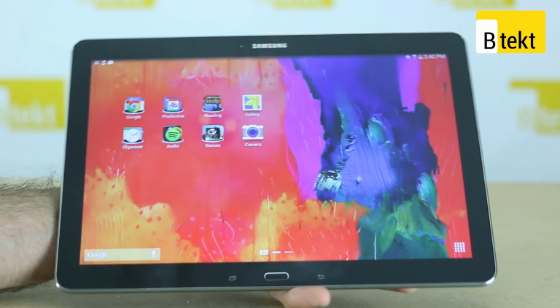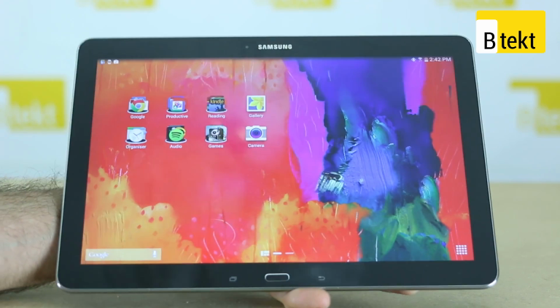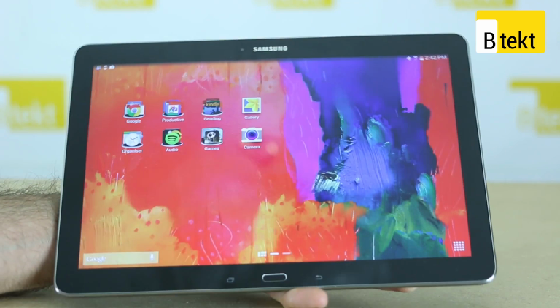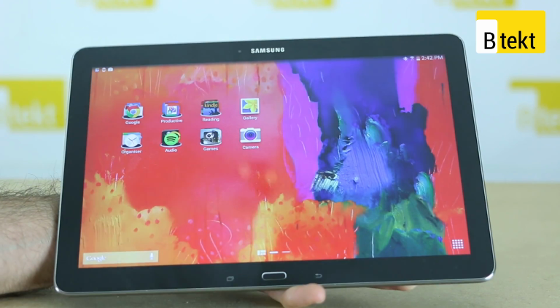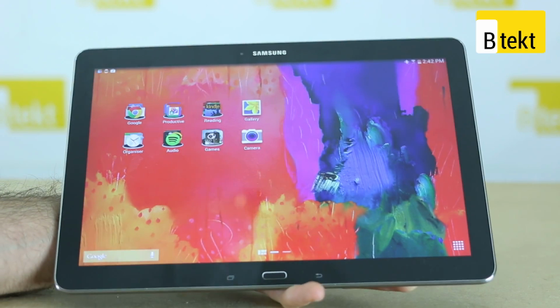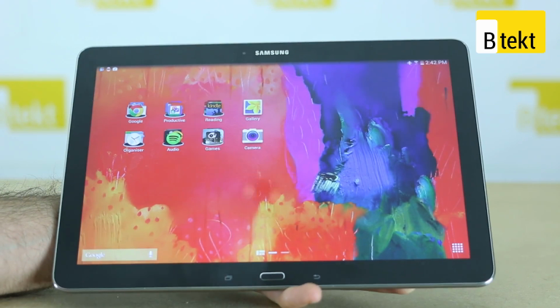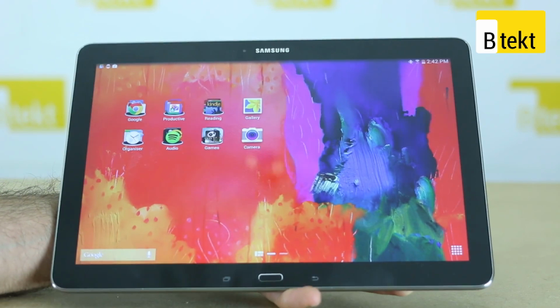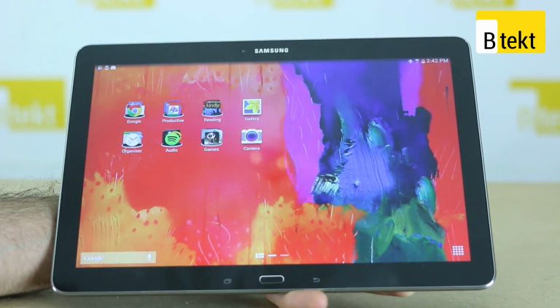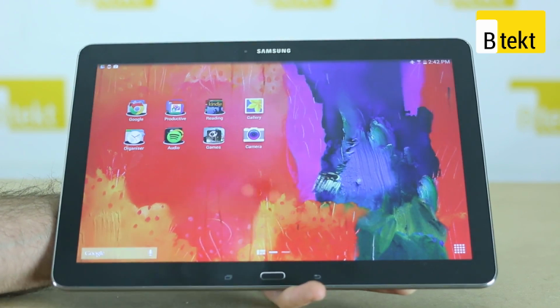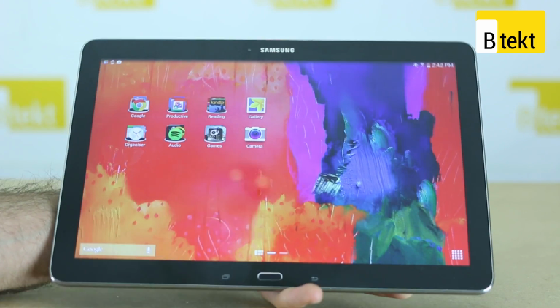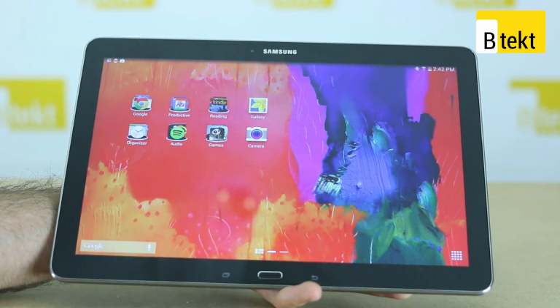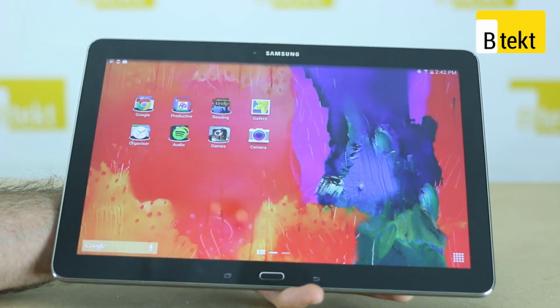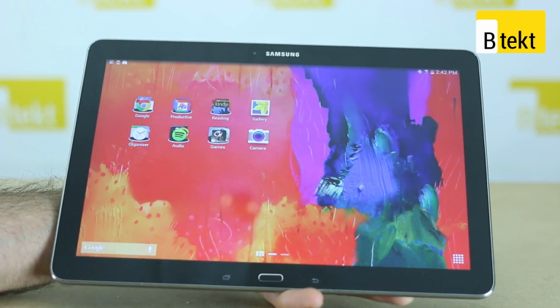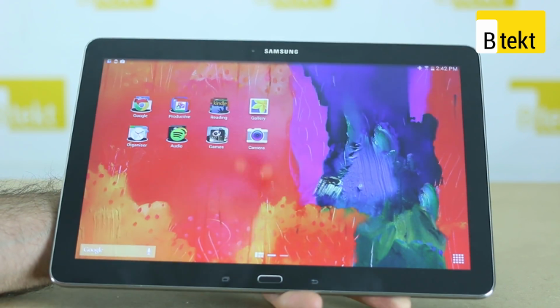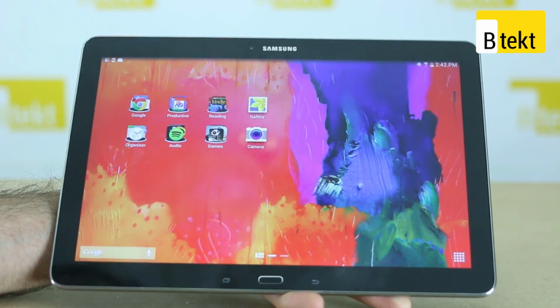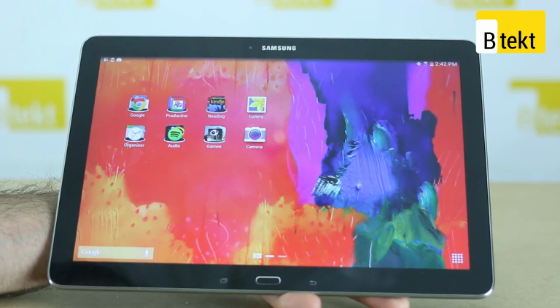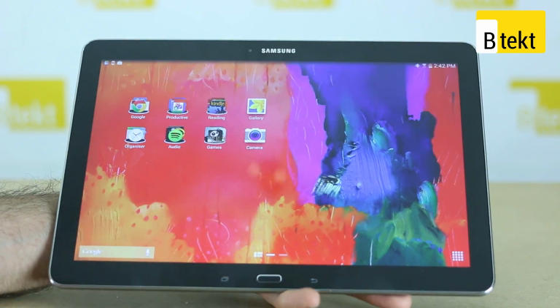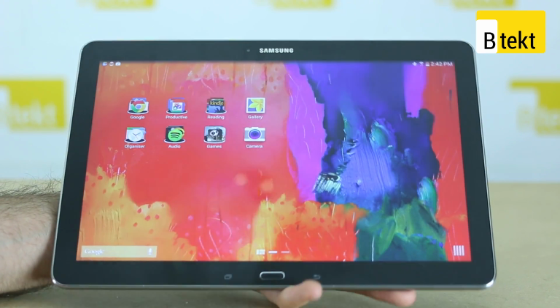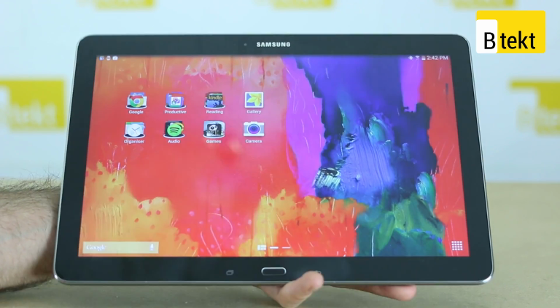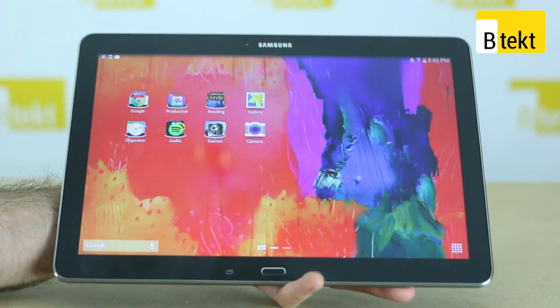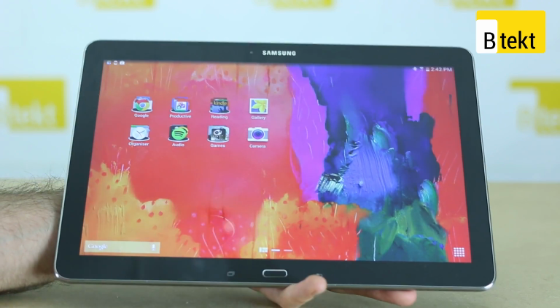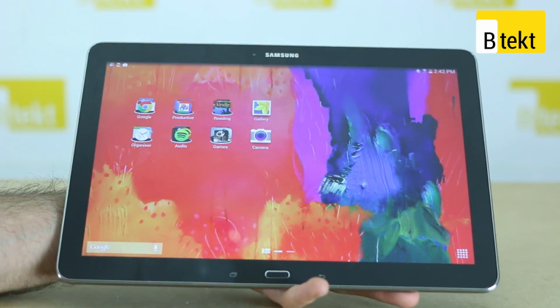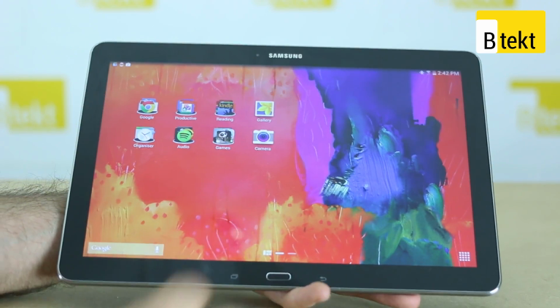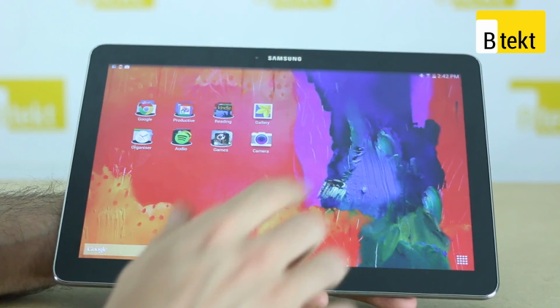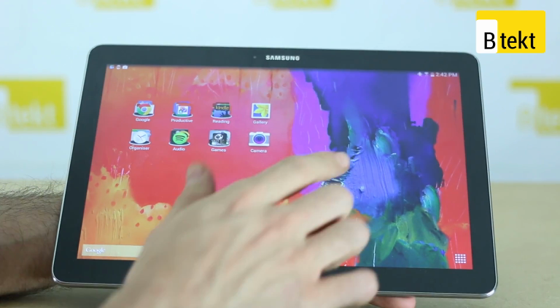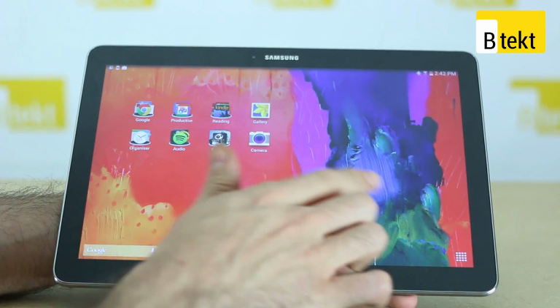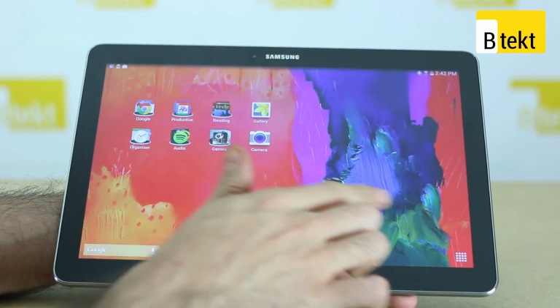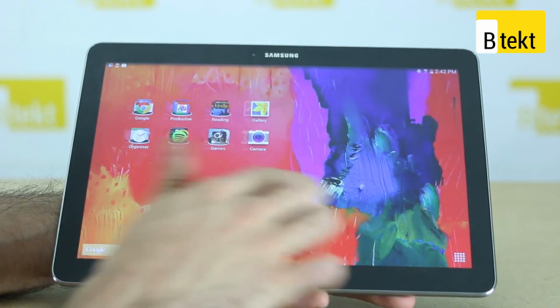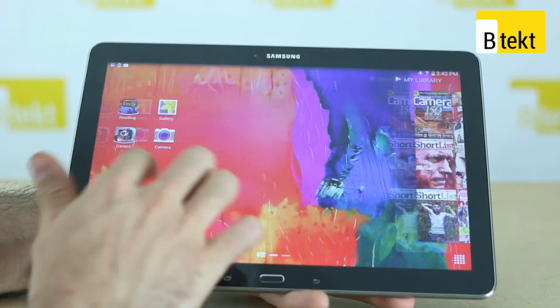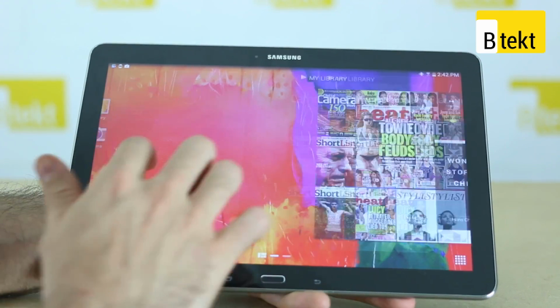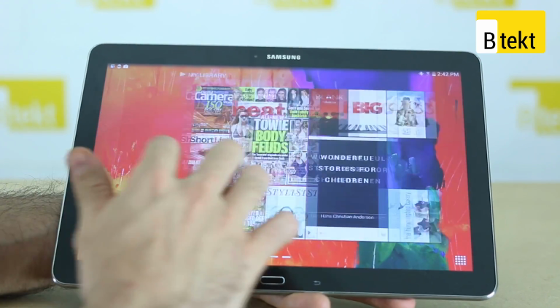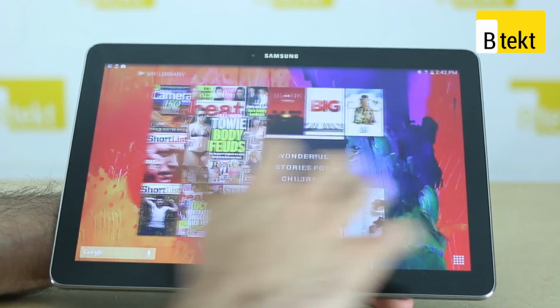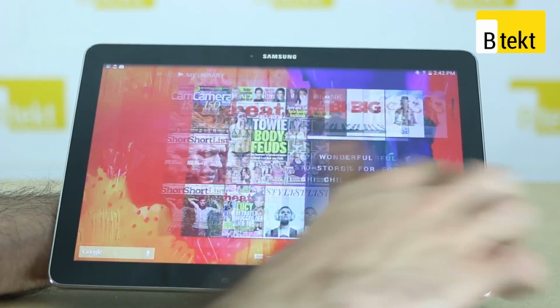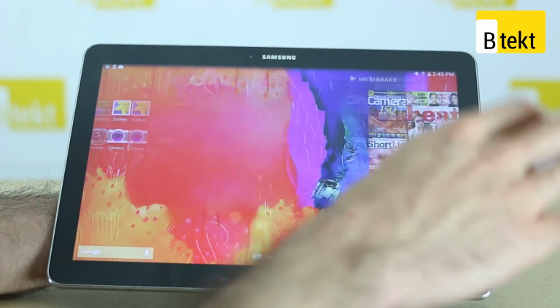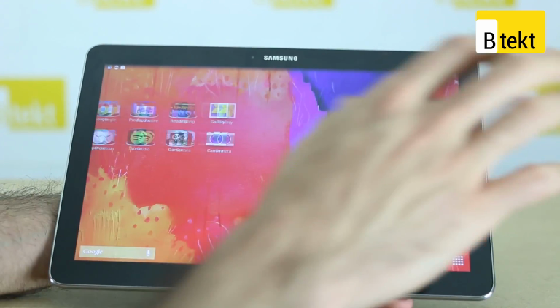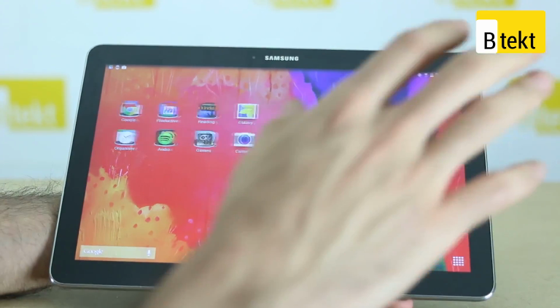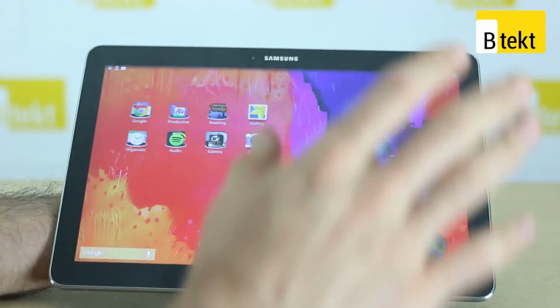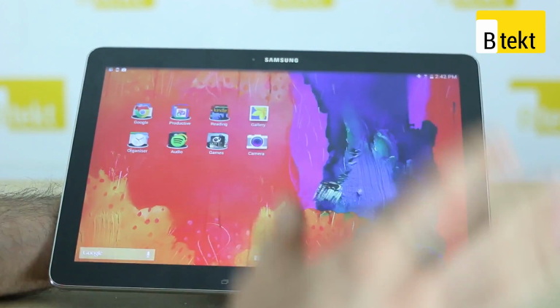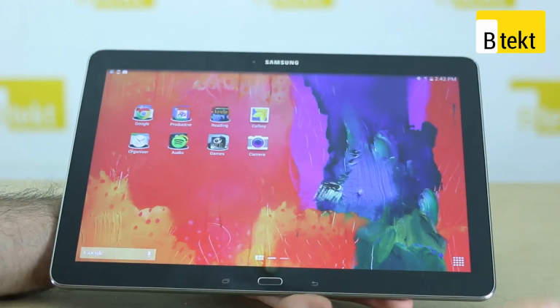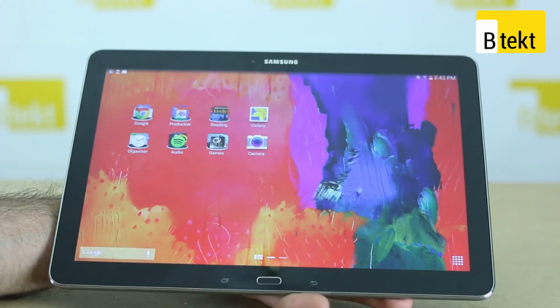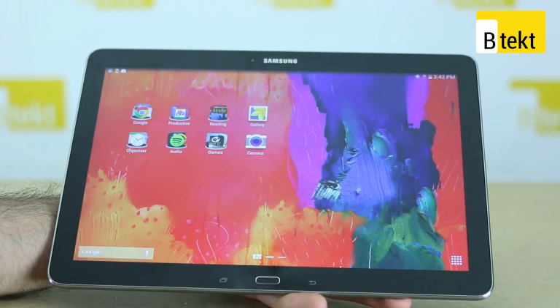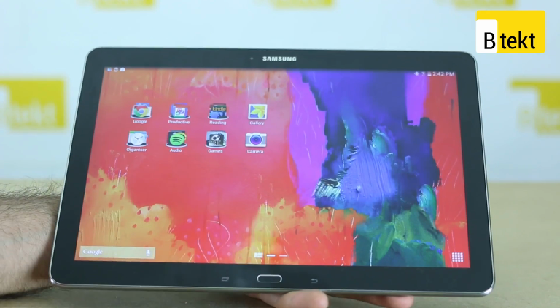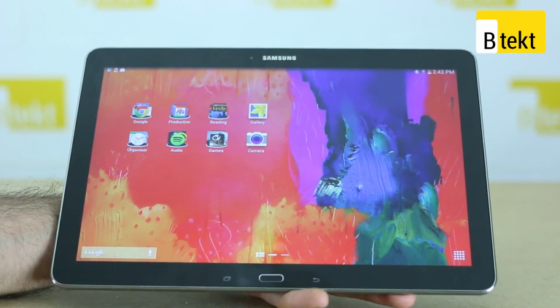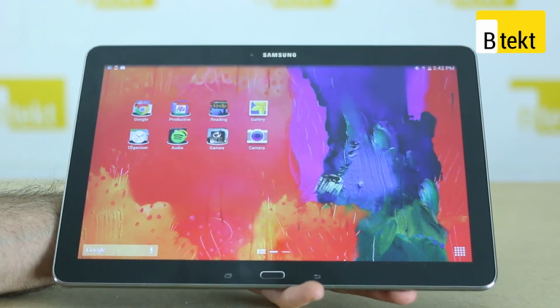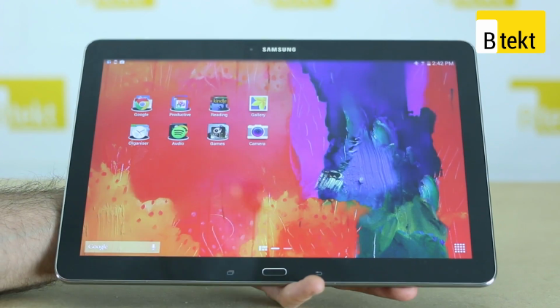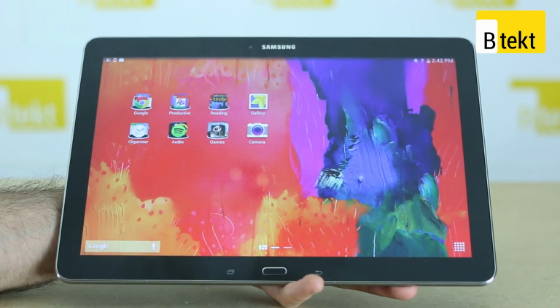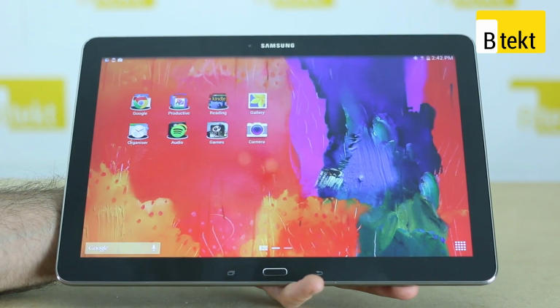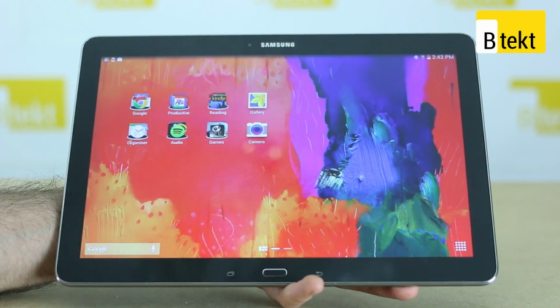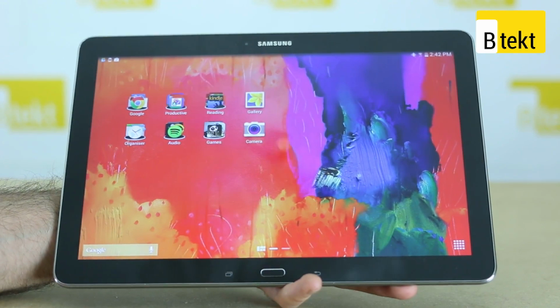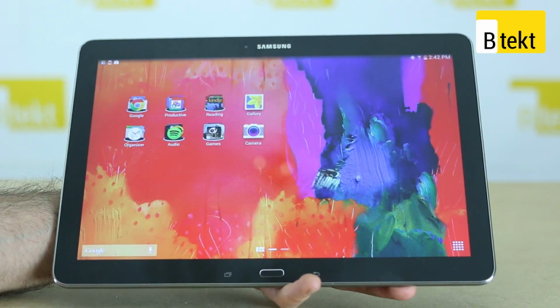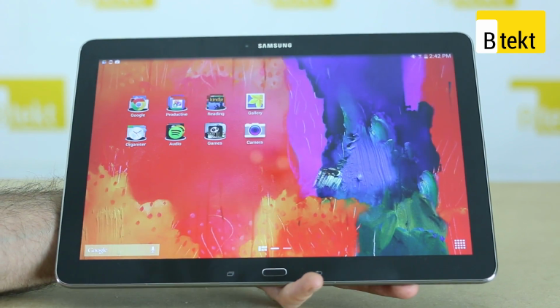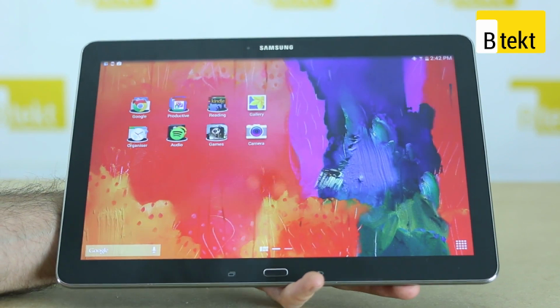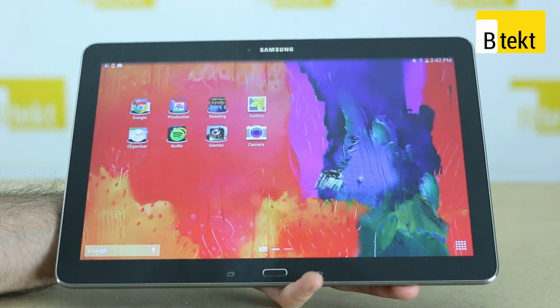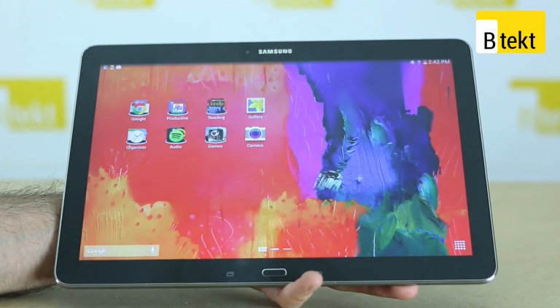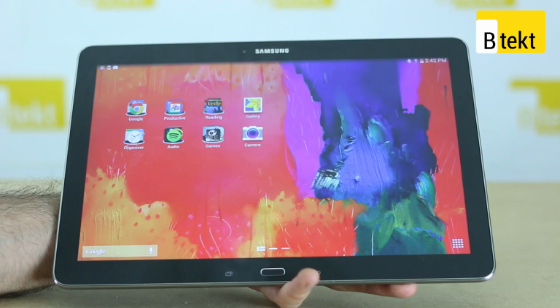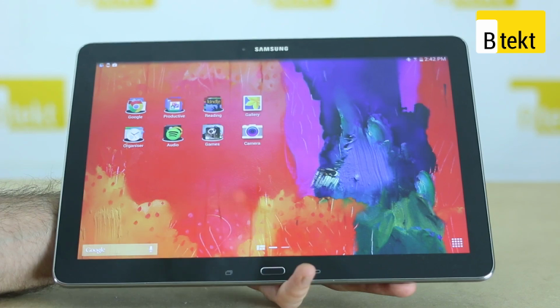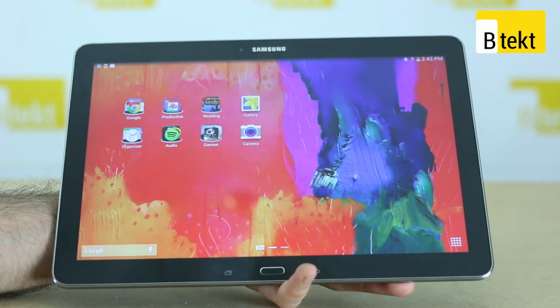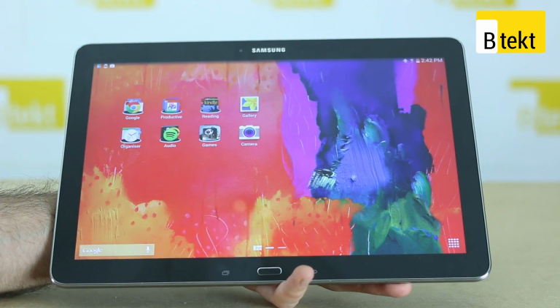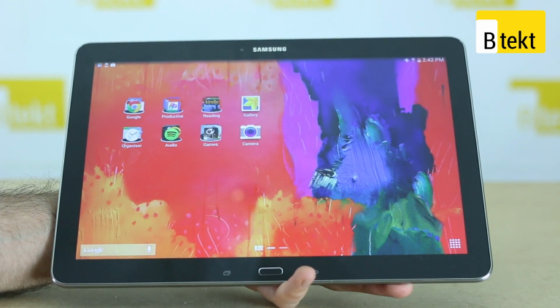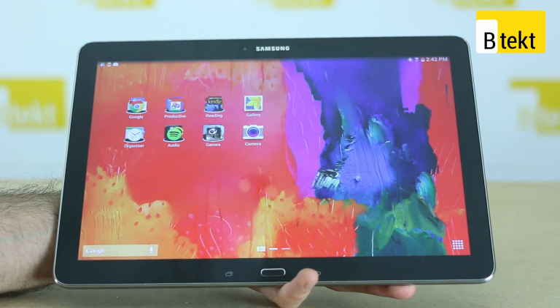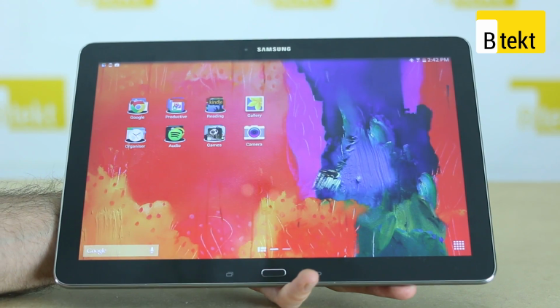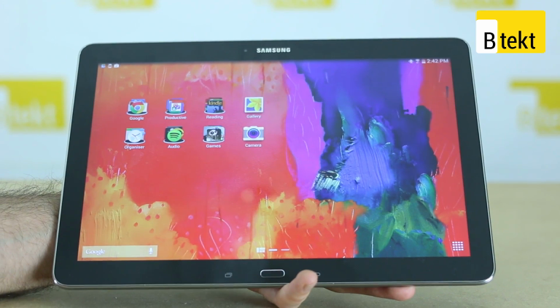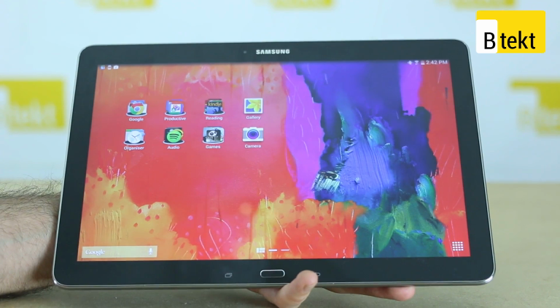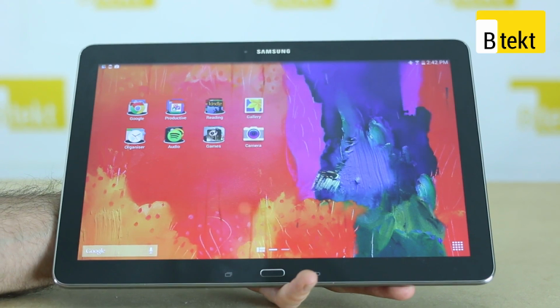All in all the design gets a thumbs up from us, largely based on the fact it's actually manageable despite being so big.